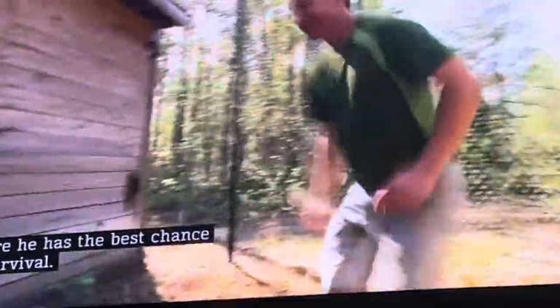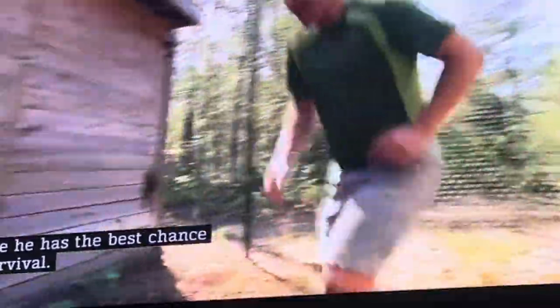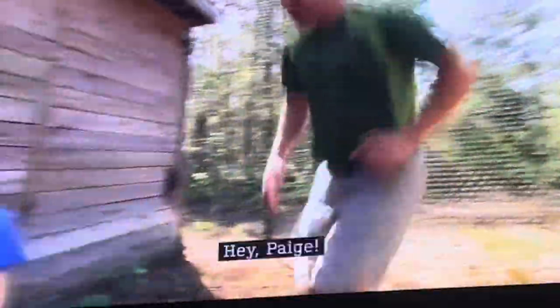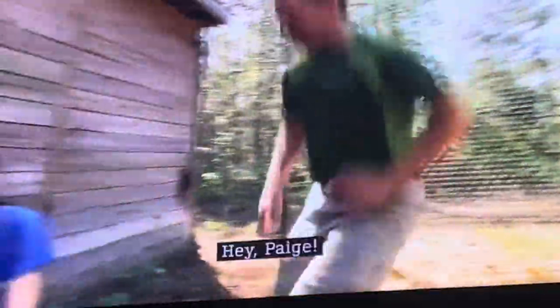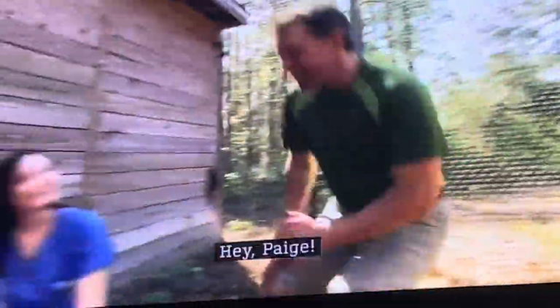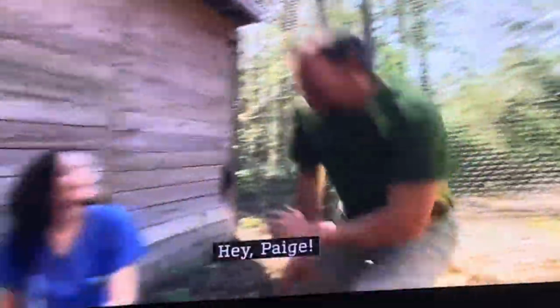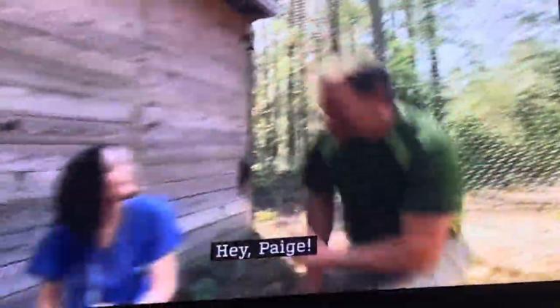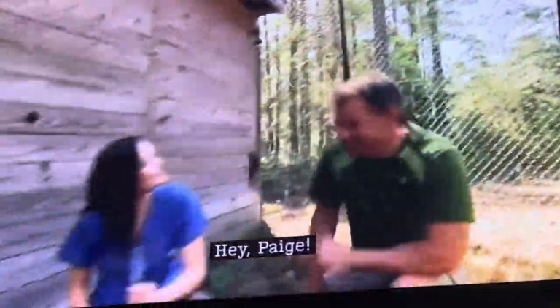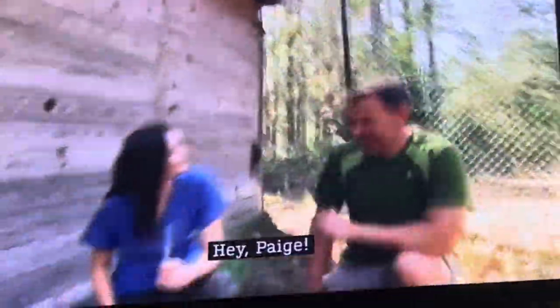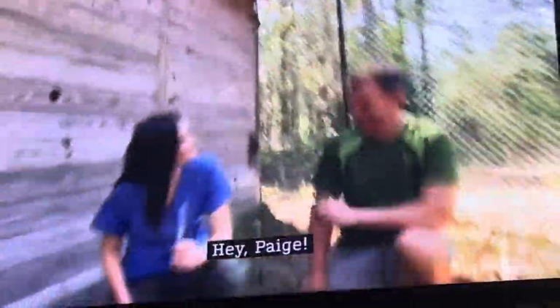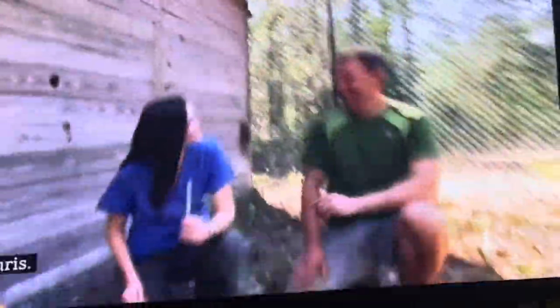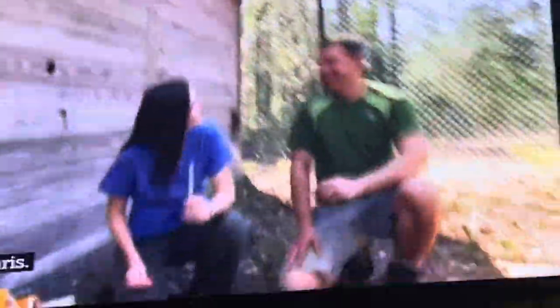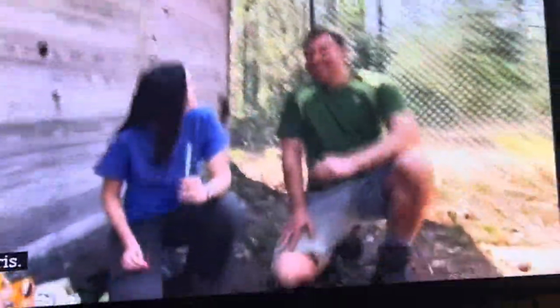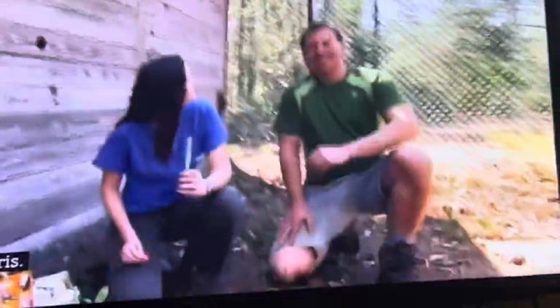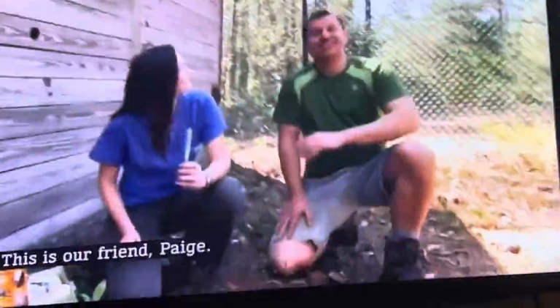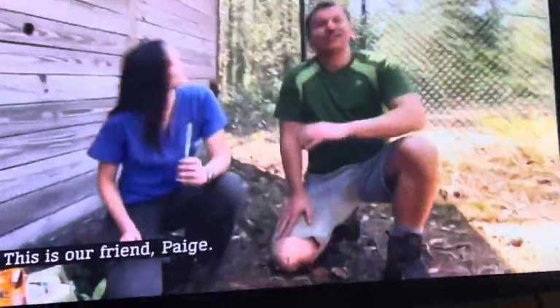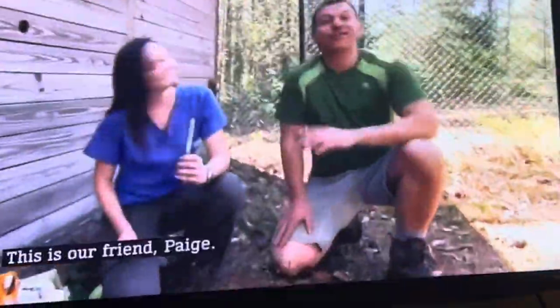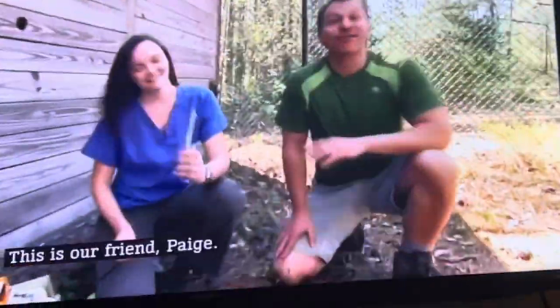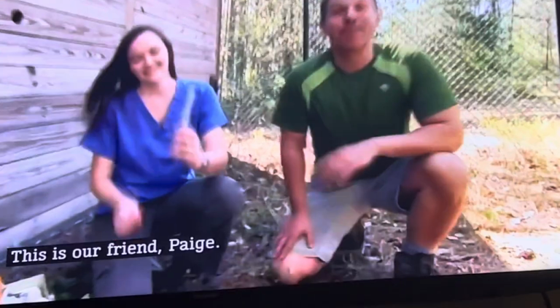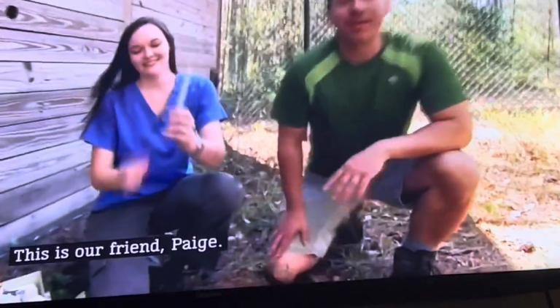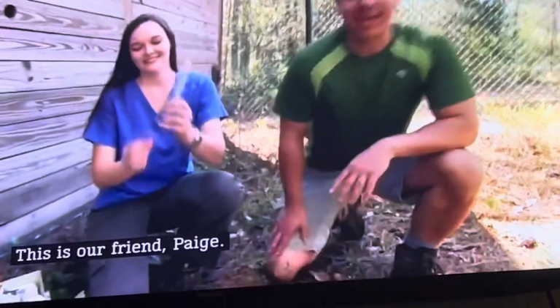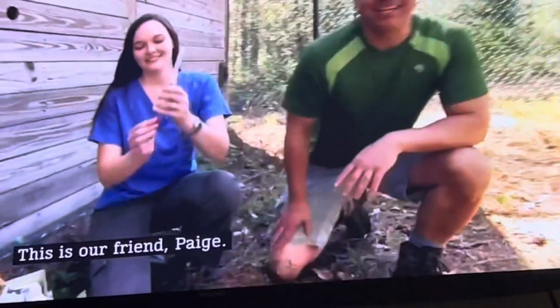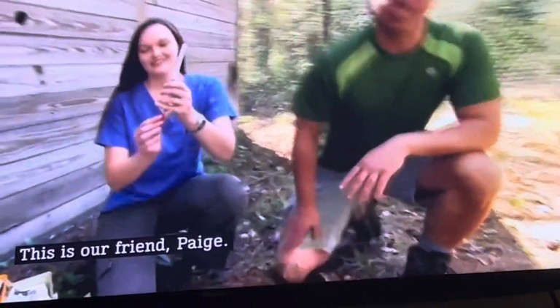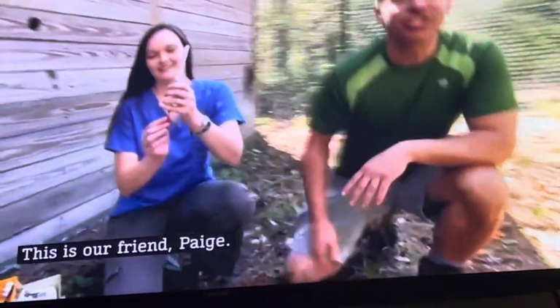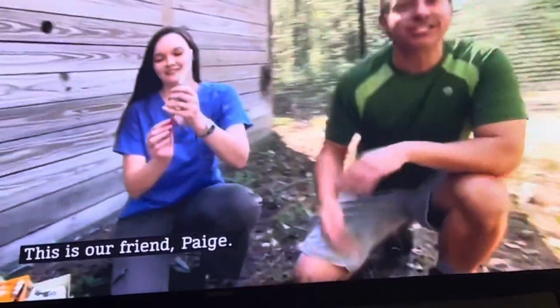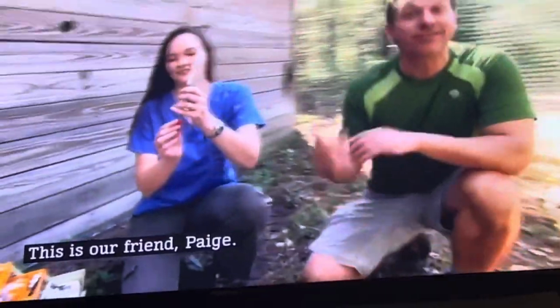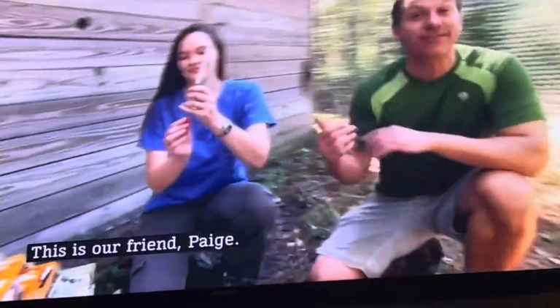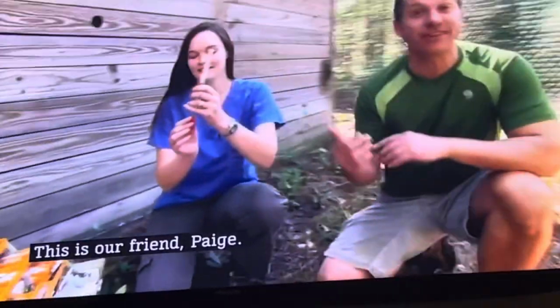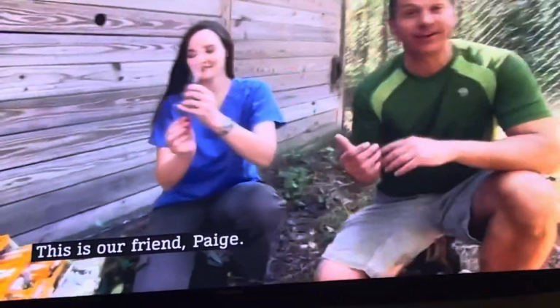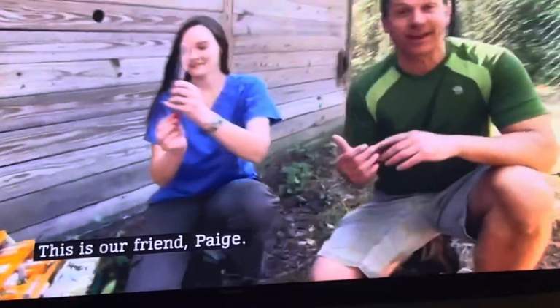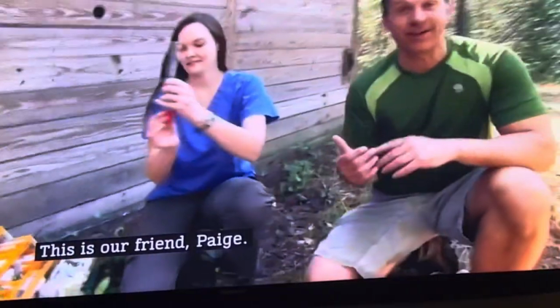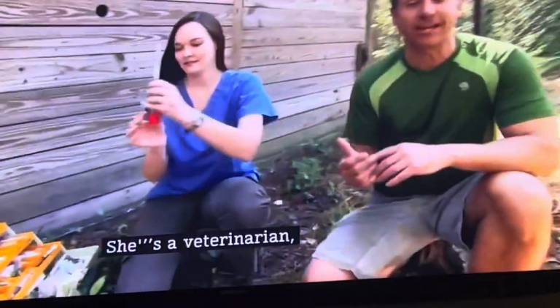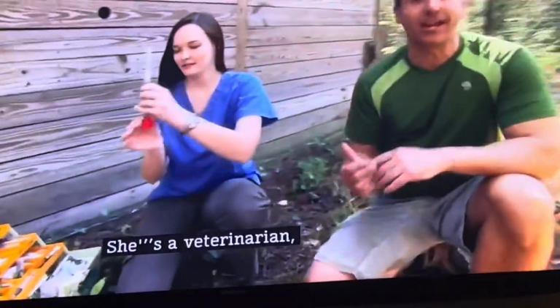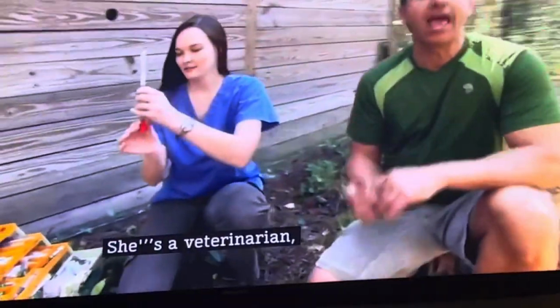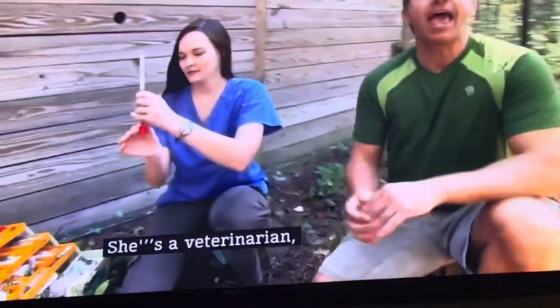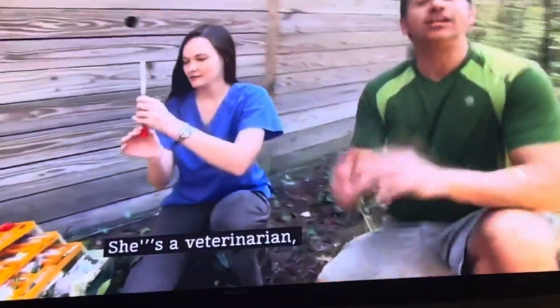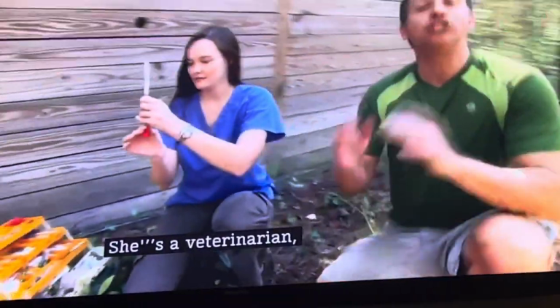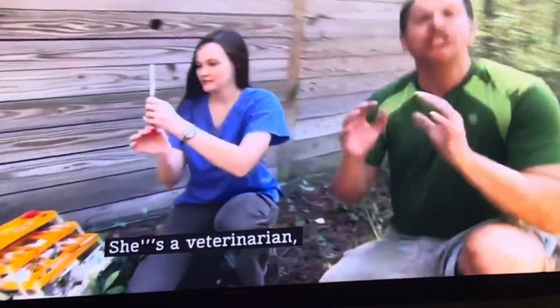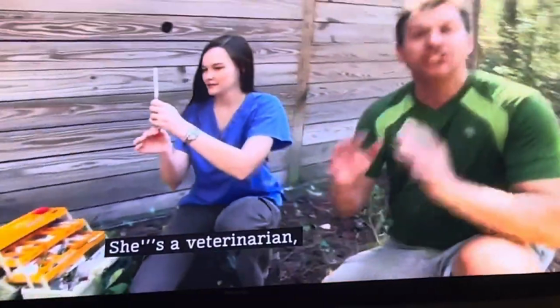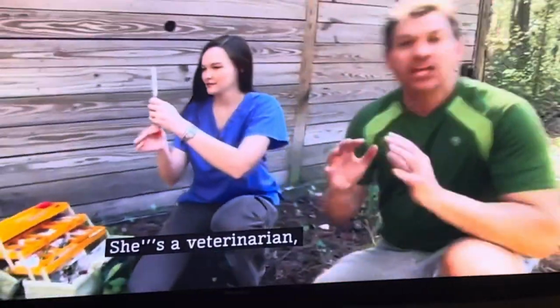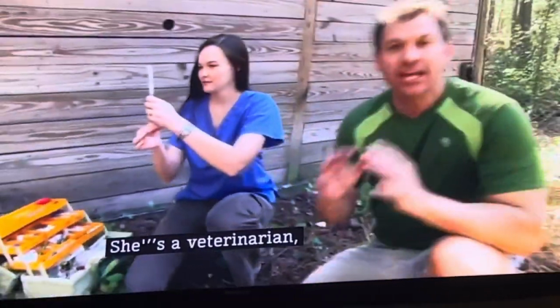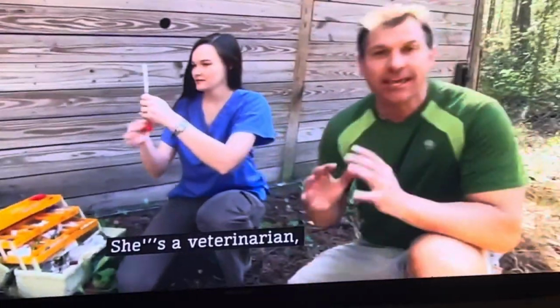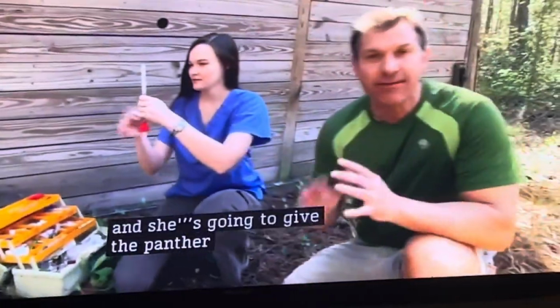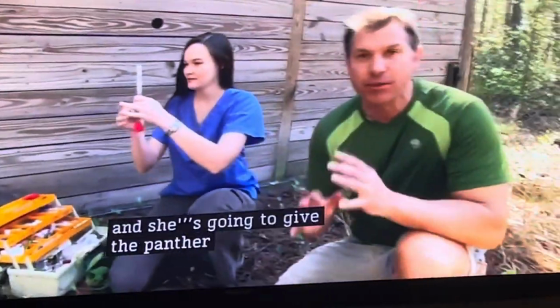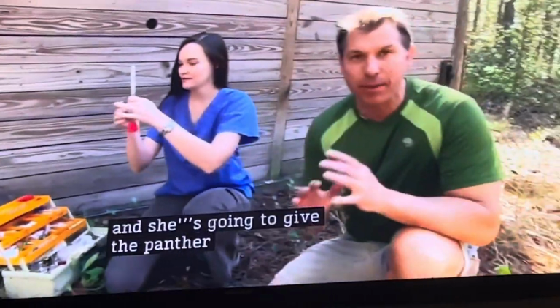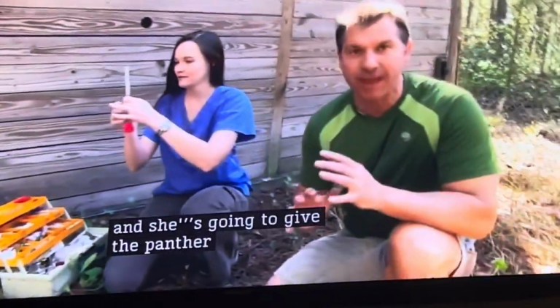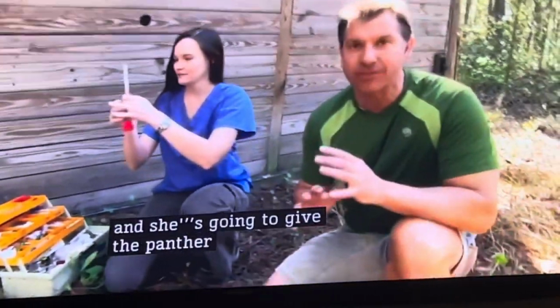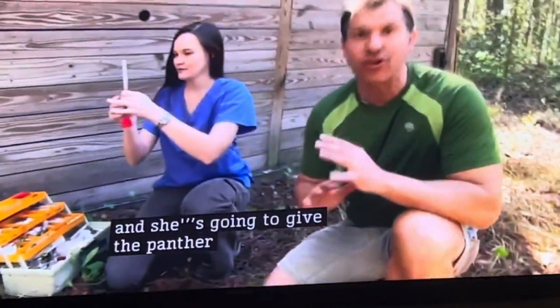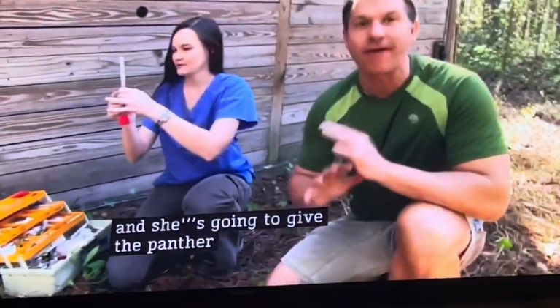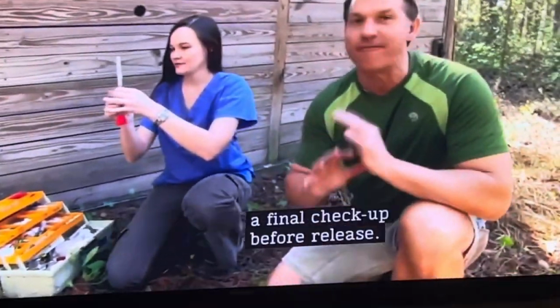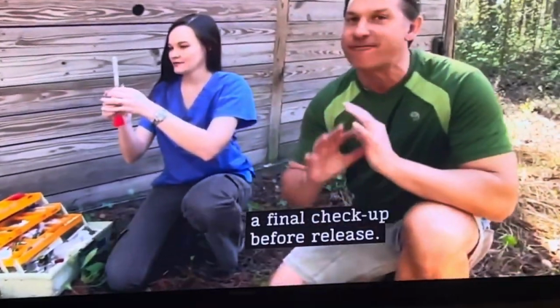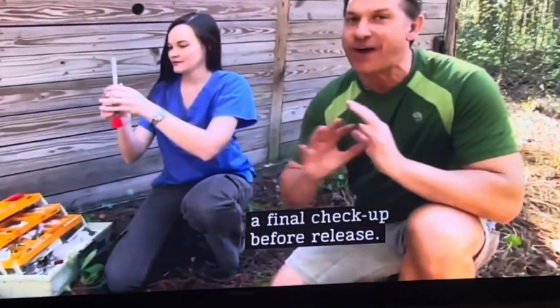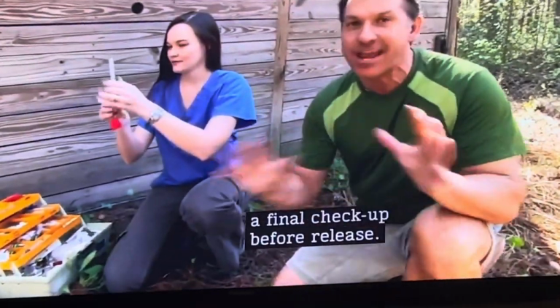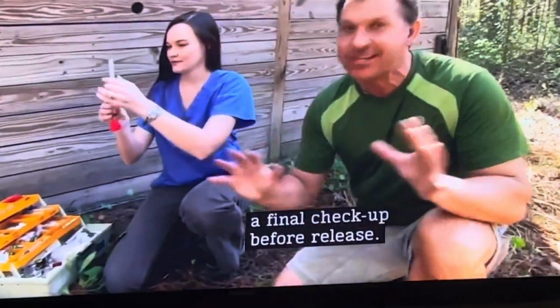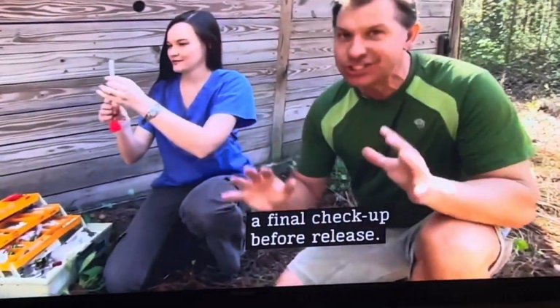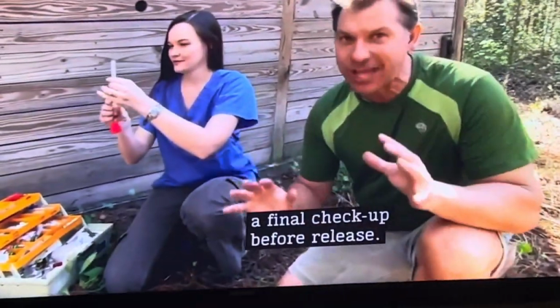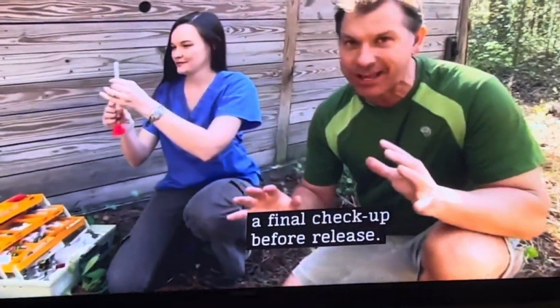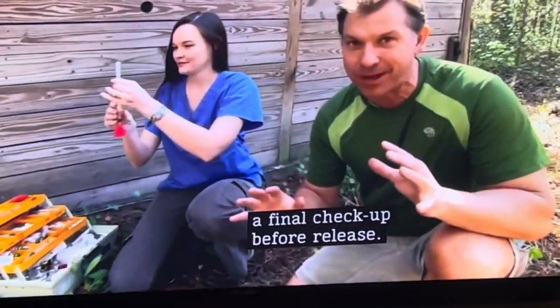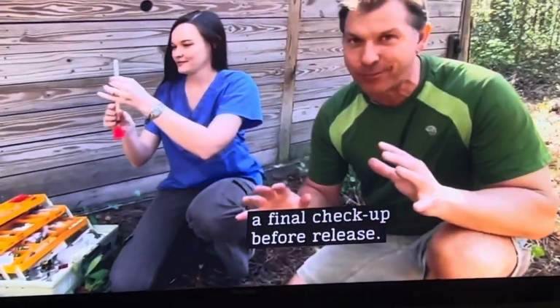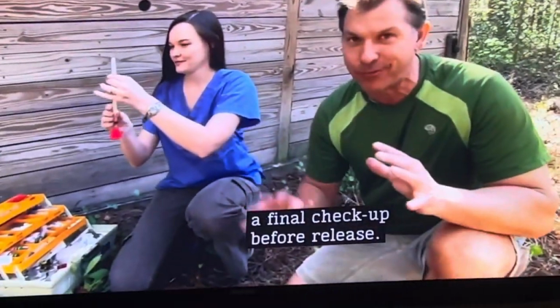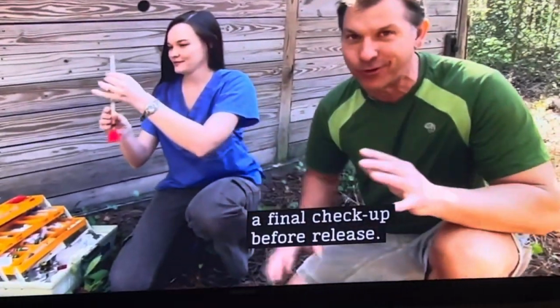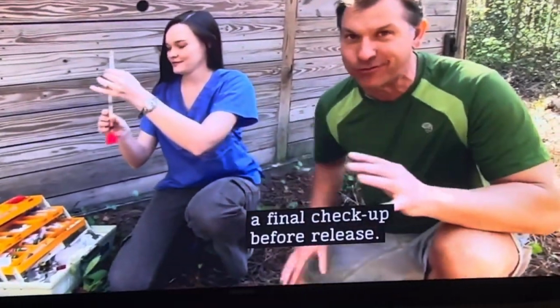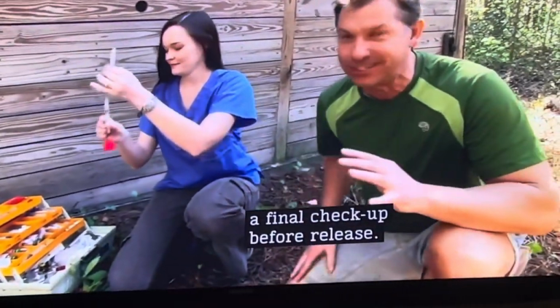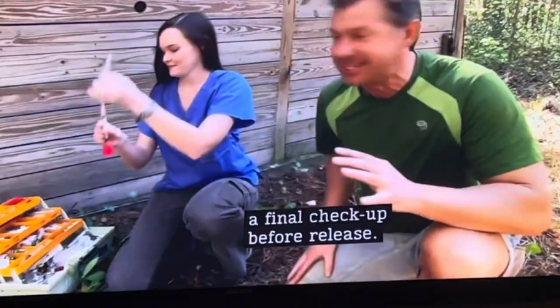Hey, Paige. Hey, Chris. This is our friend Paige. She's a veterinarian, and she's going to give the panther a final checkup before release.